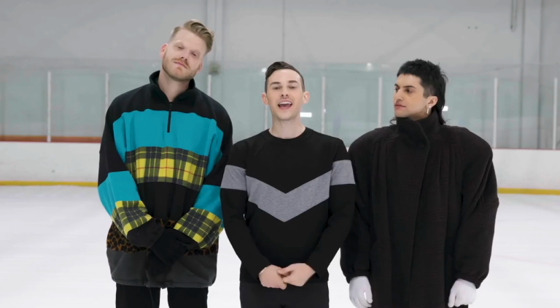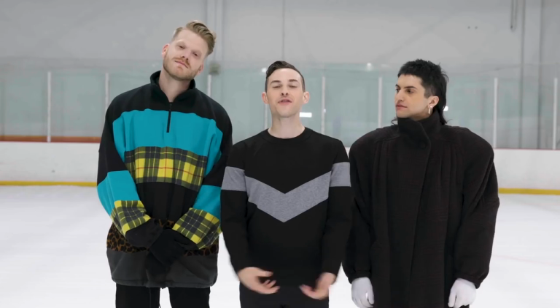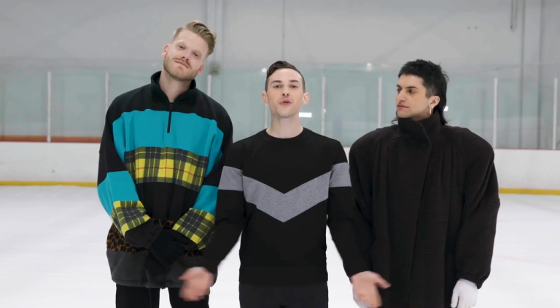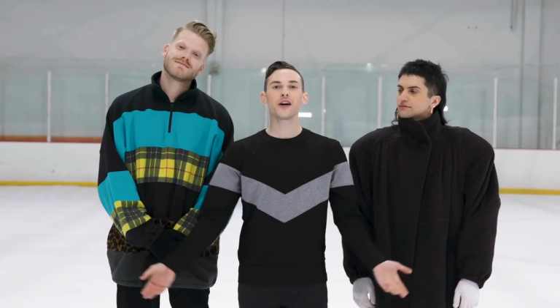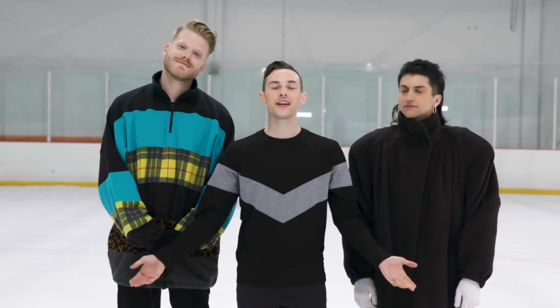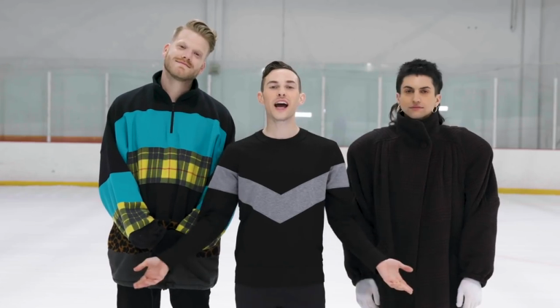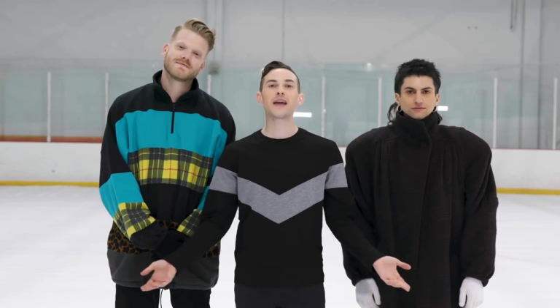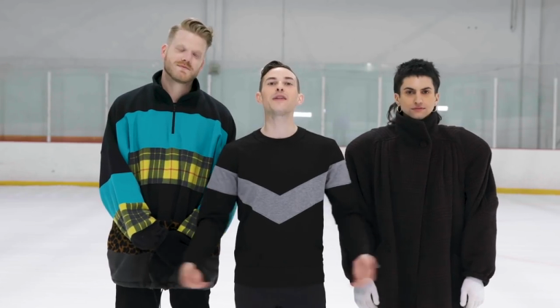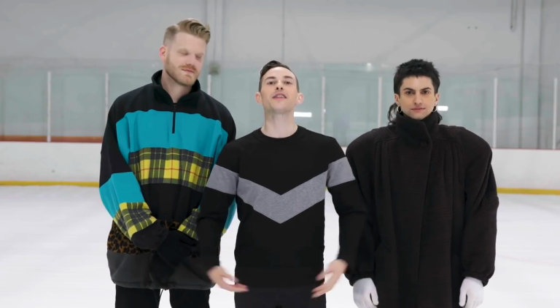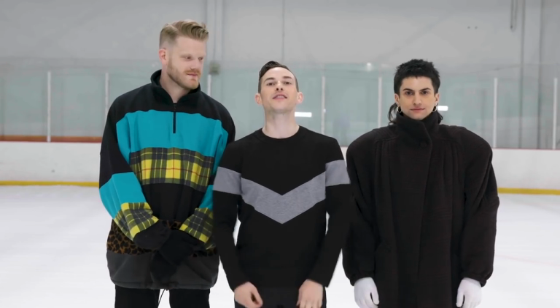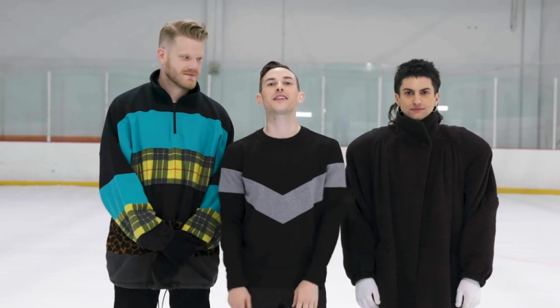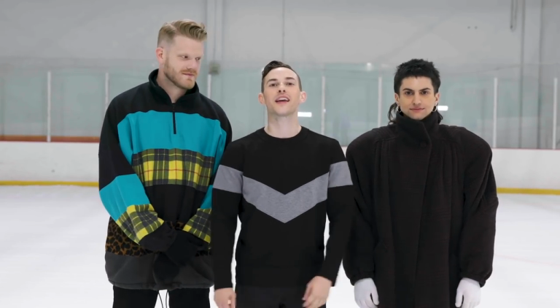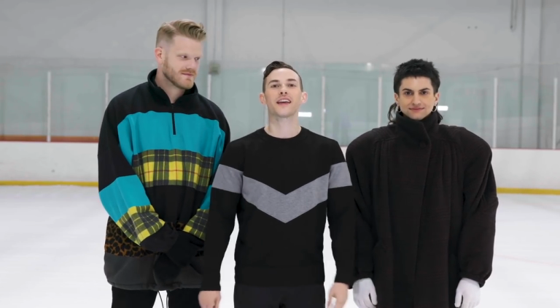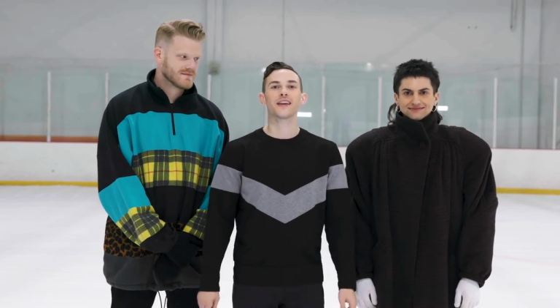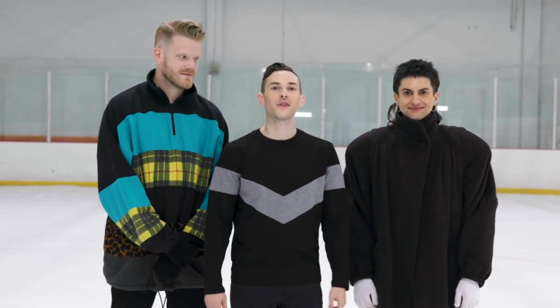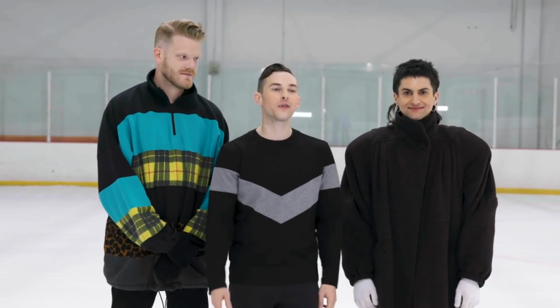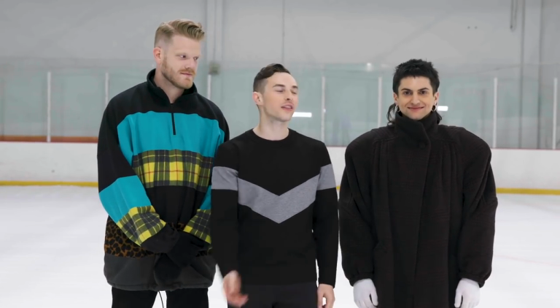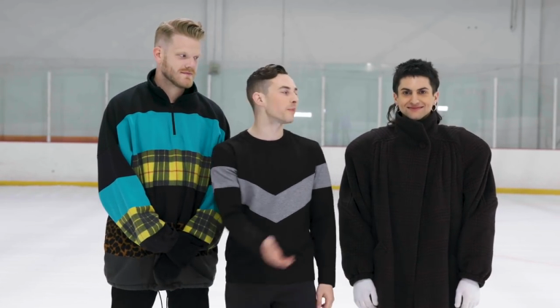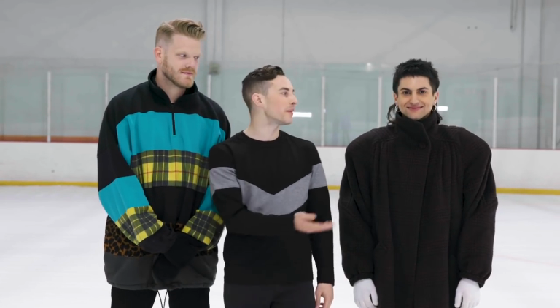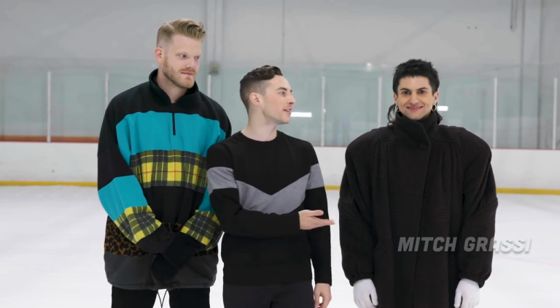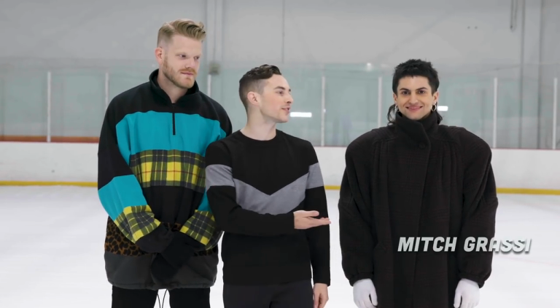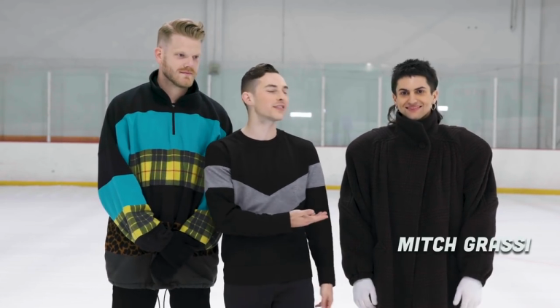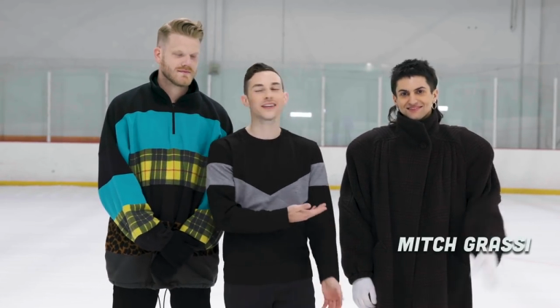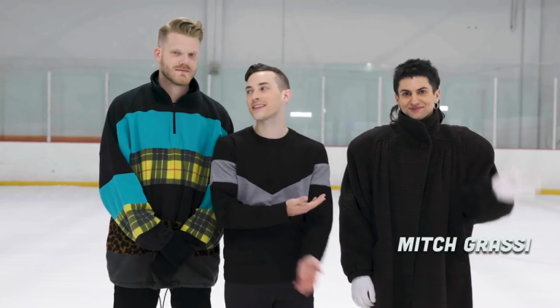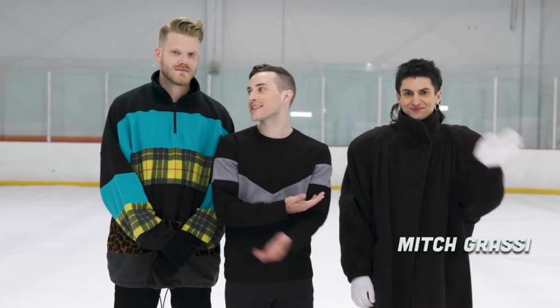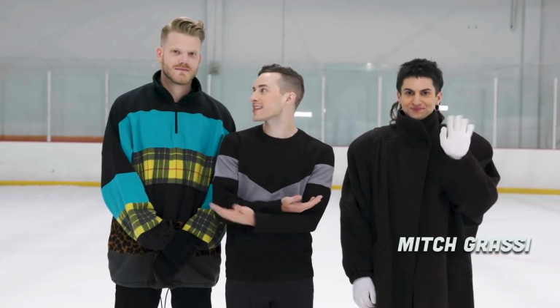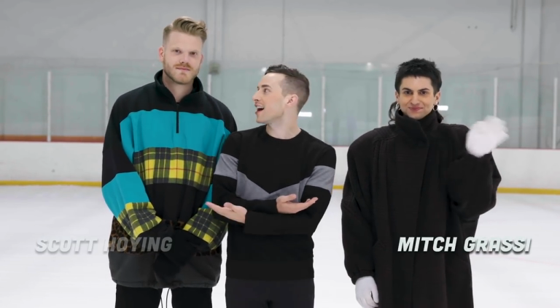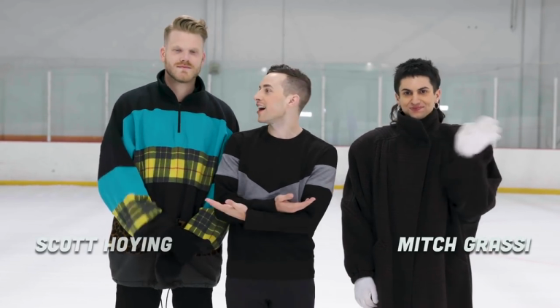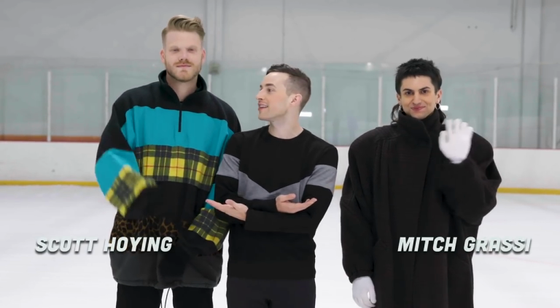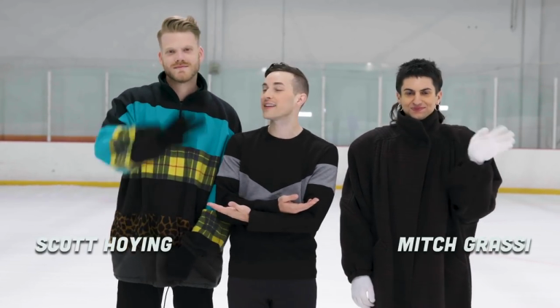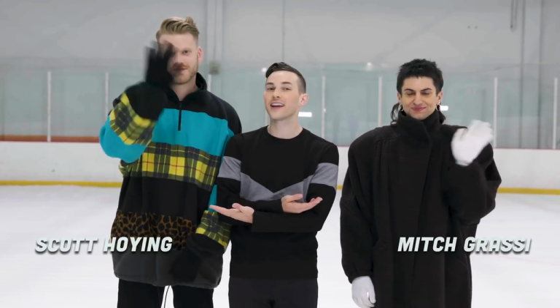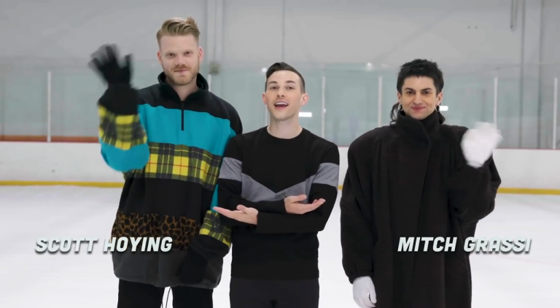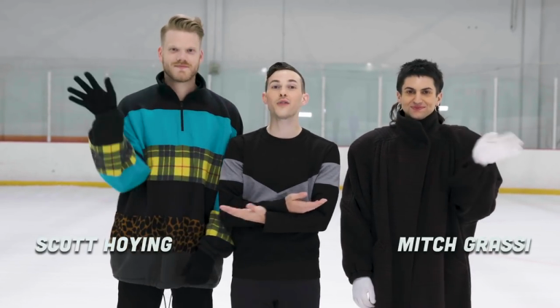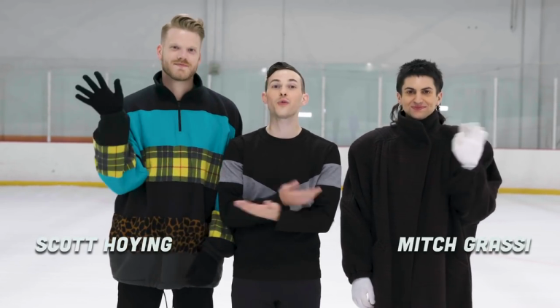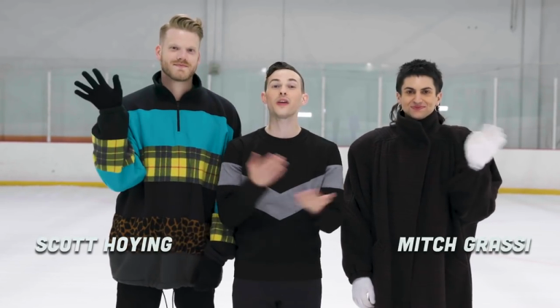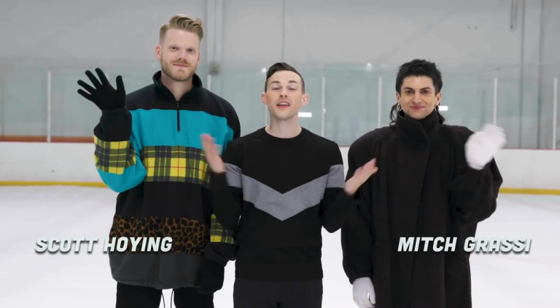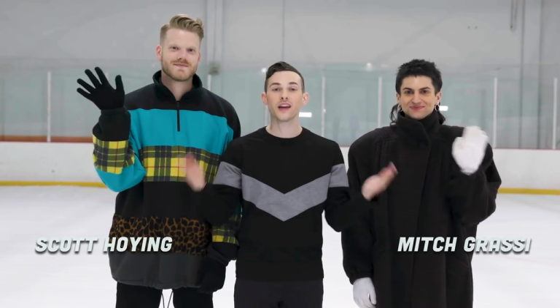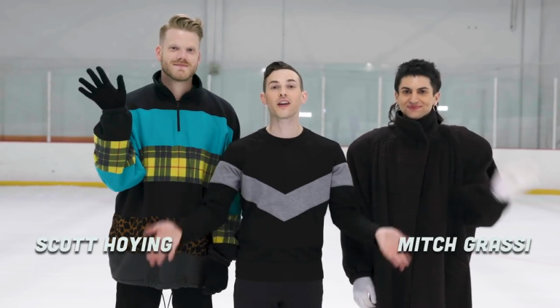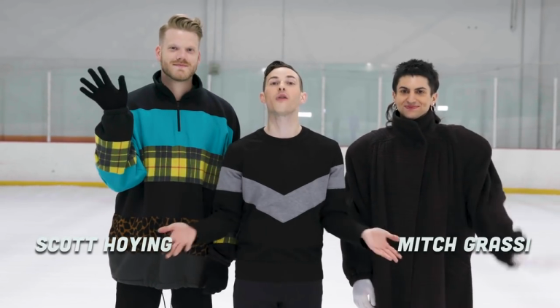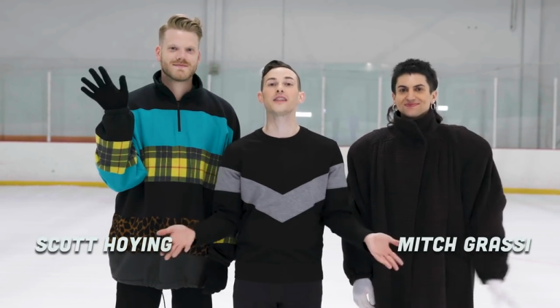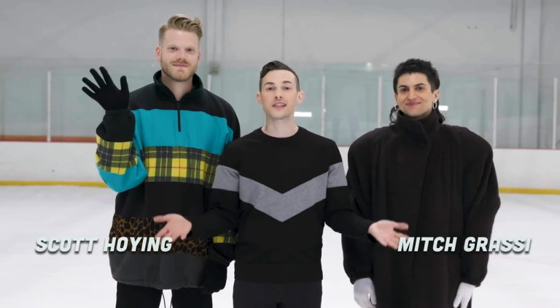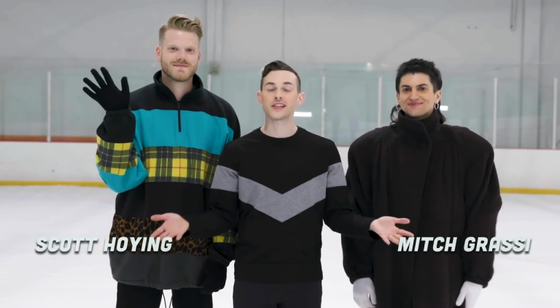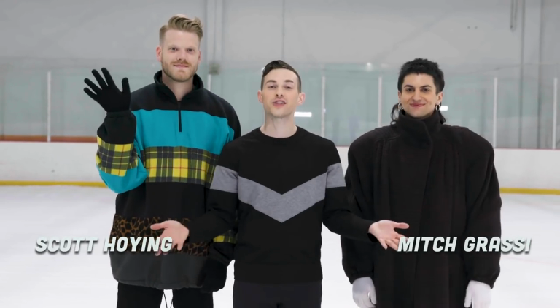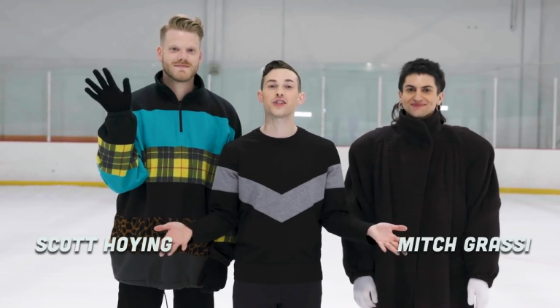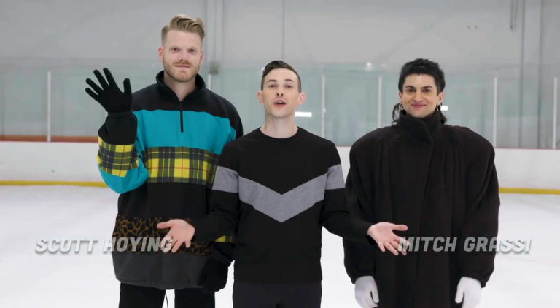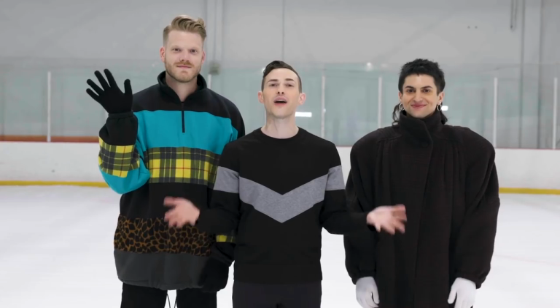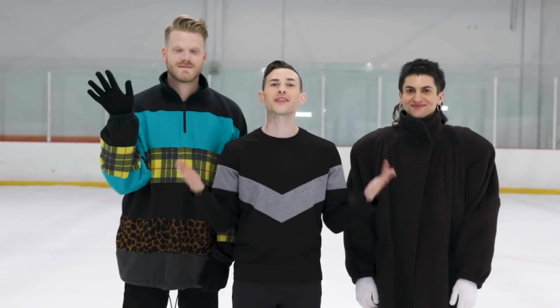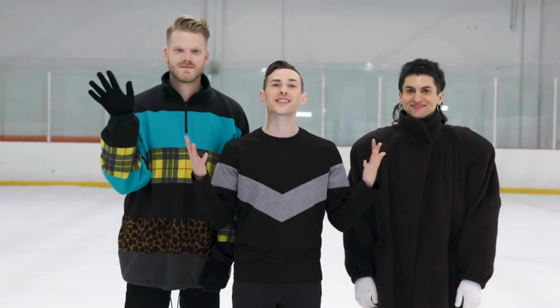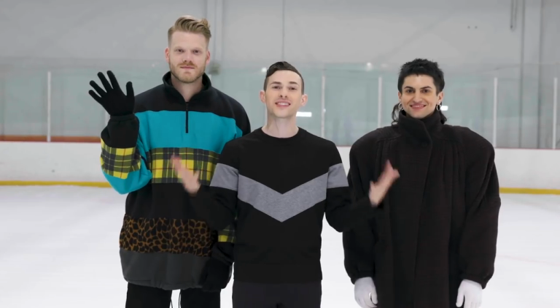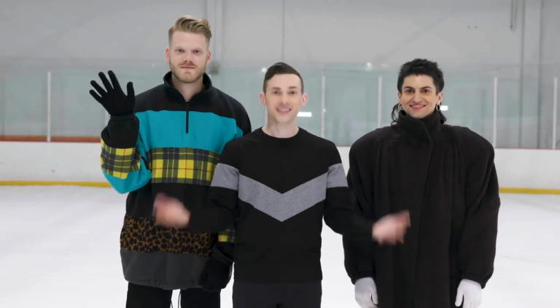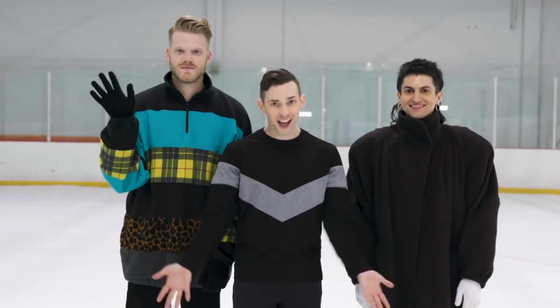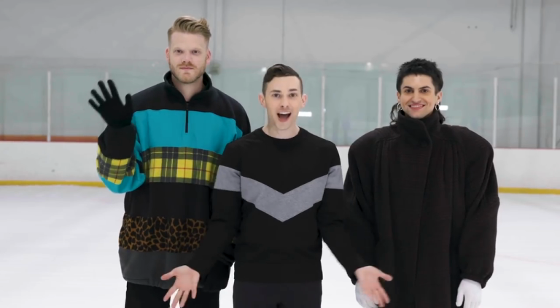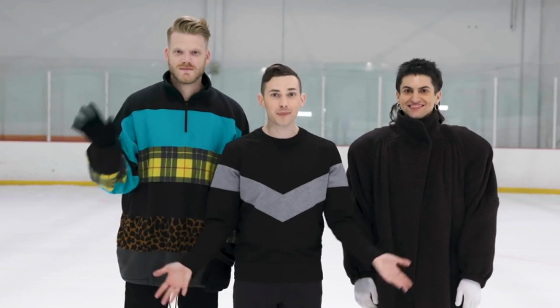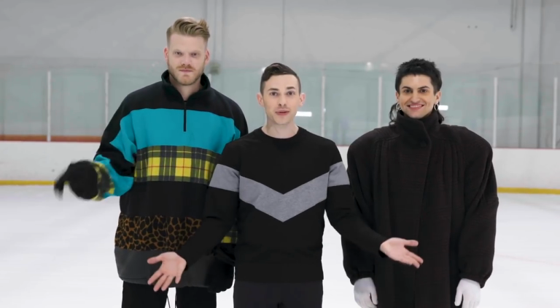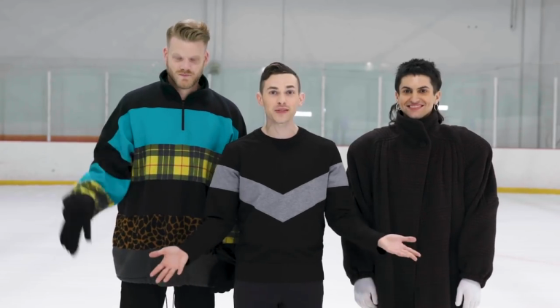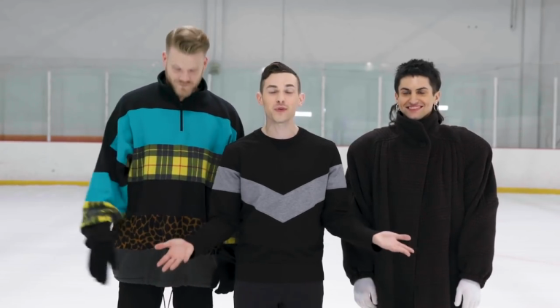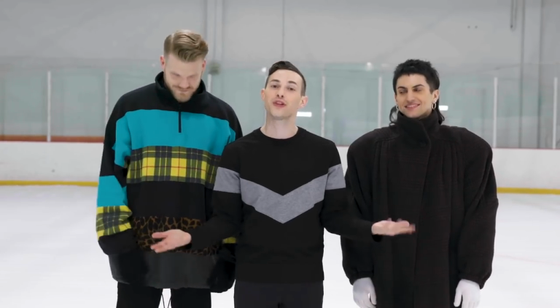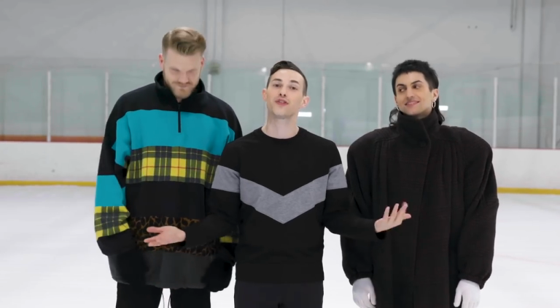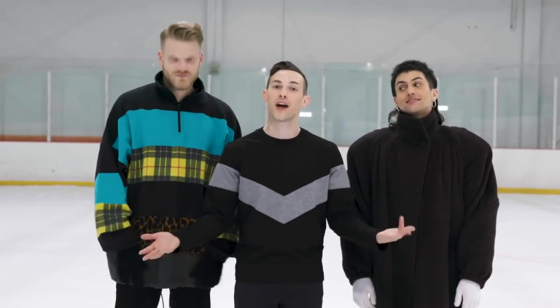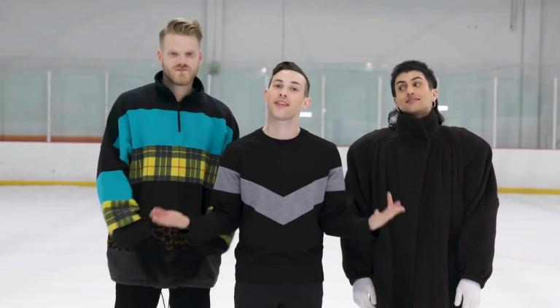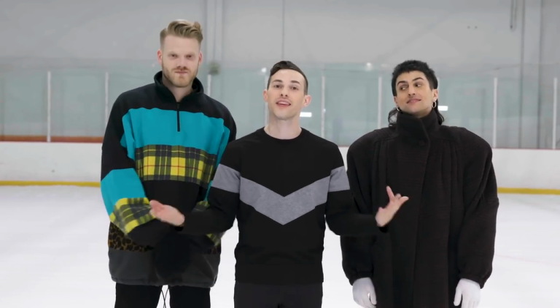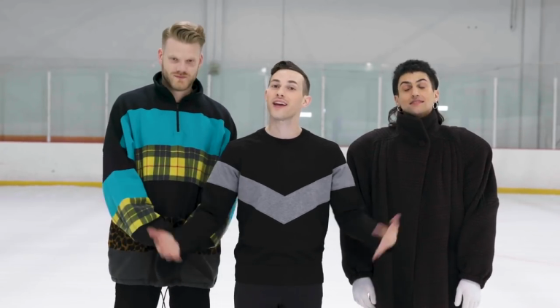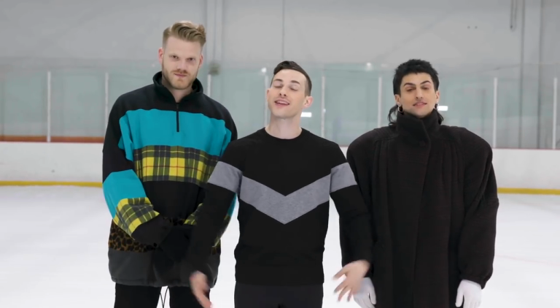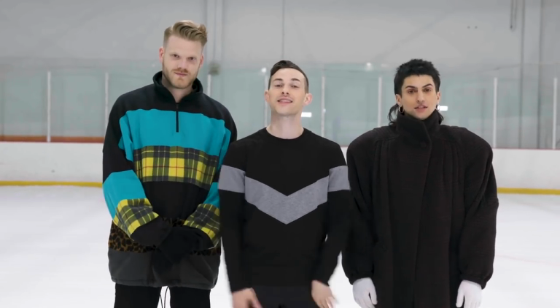Hey everyone, I'm here today with Mitch and Scott, and we are going to teach you how to stop when you're on the ice.